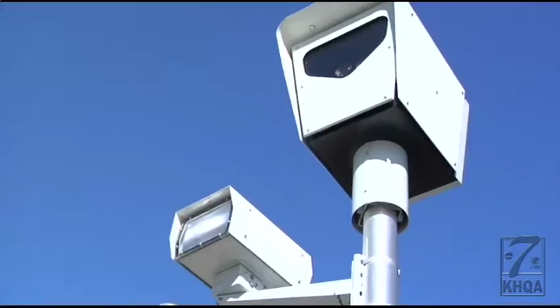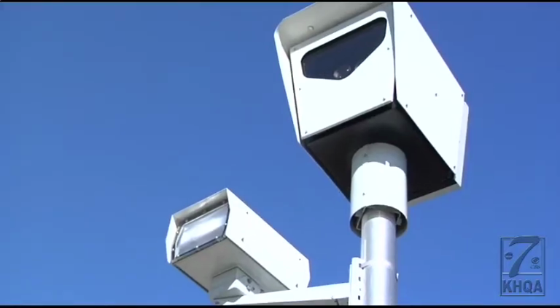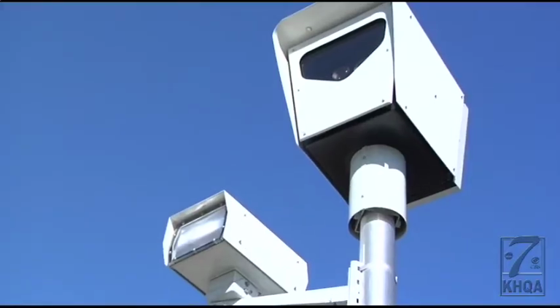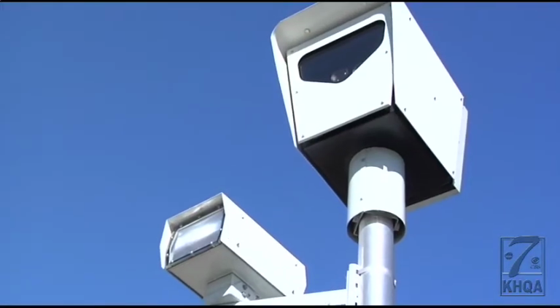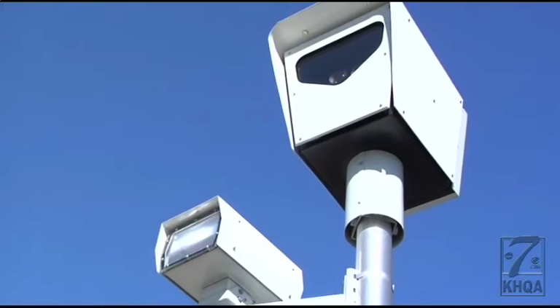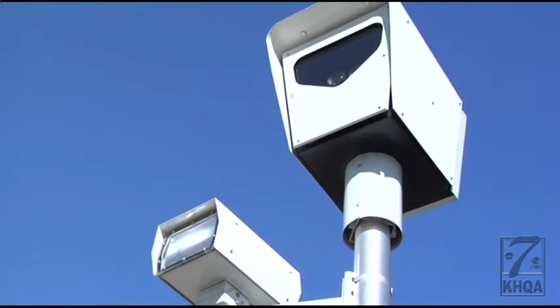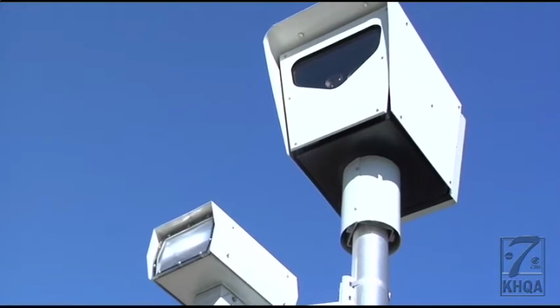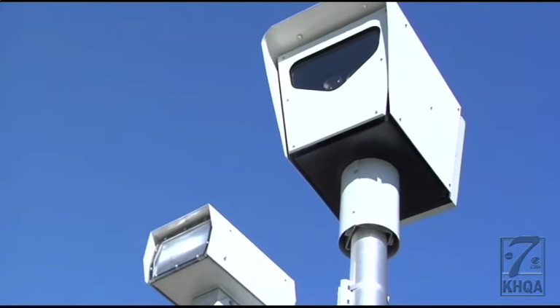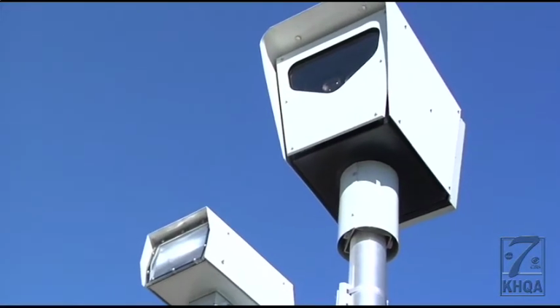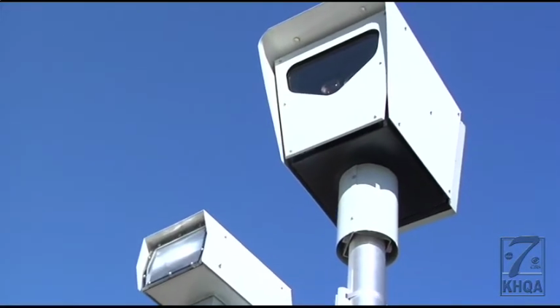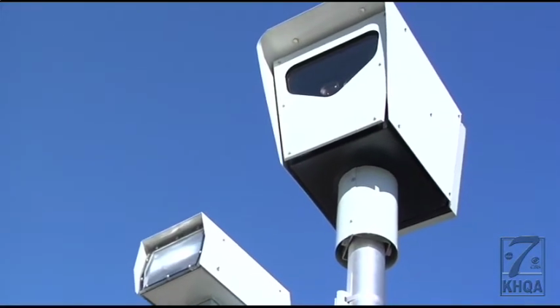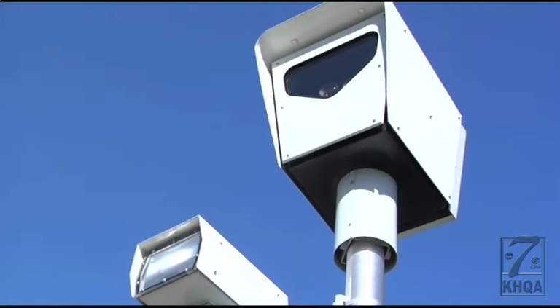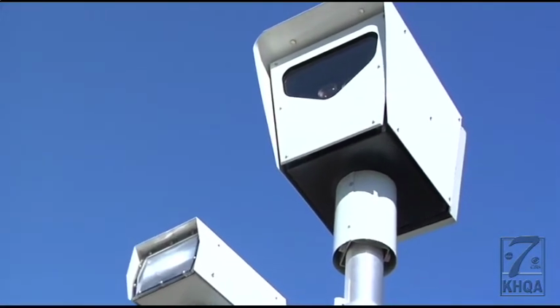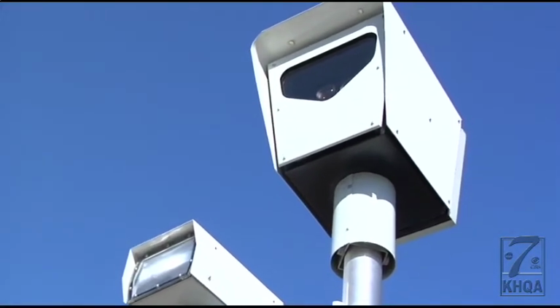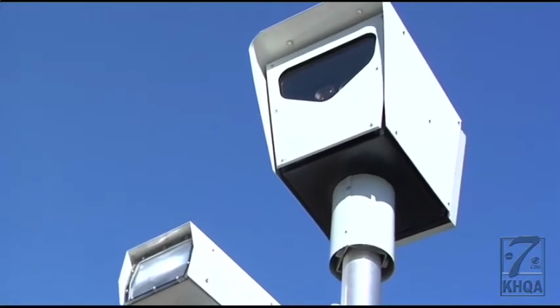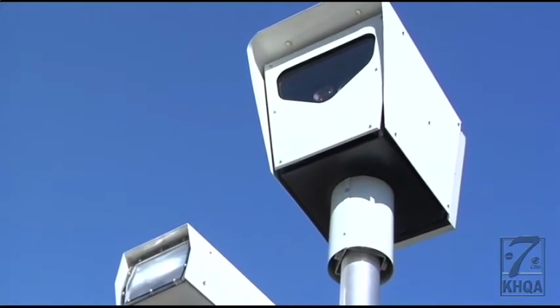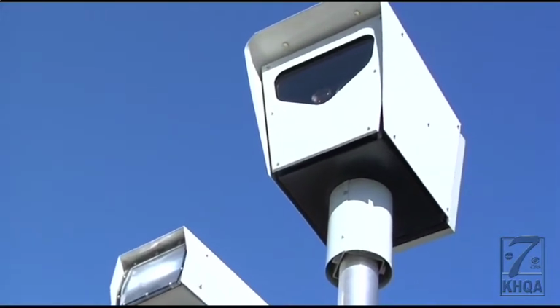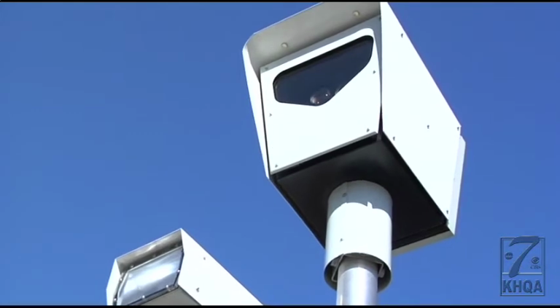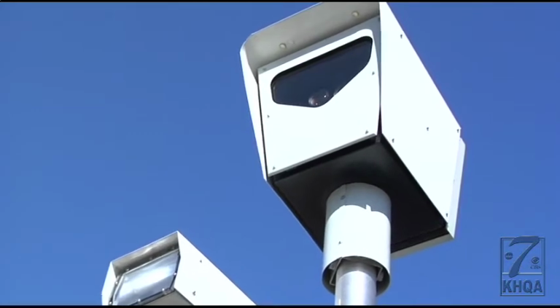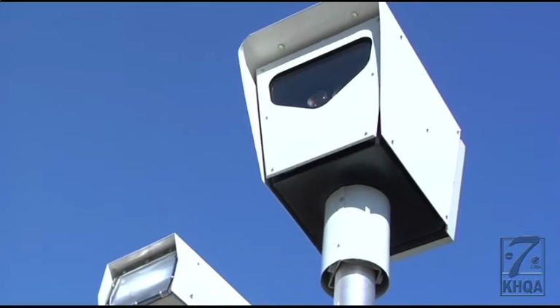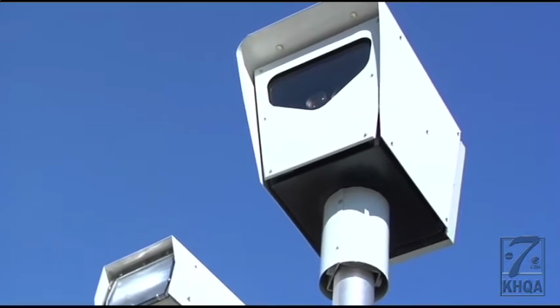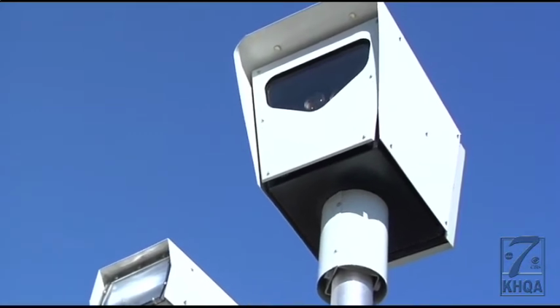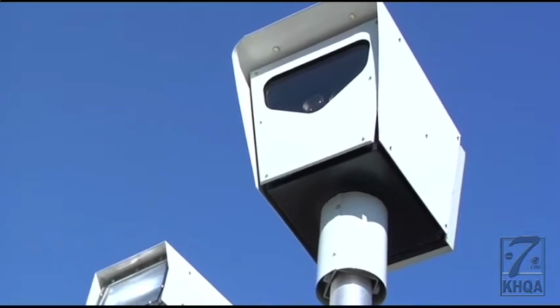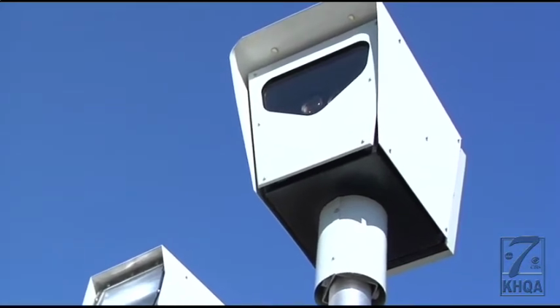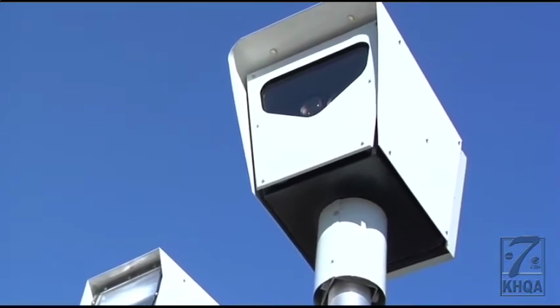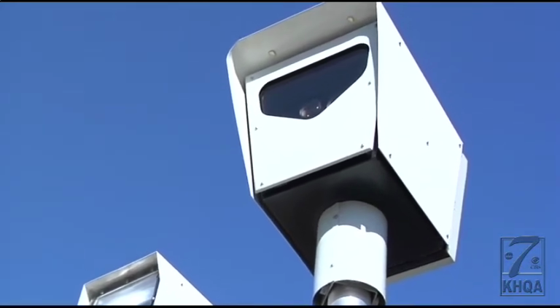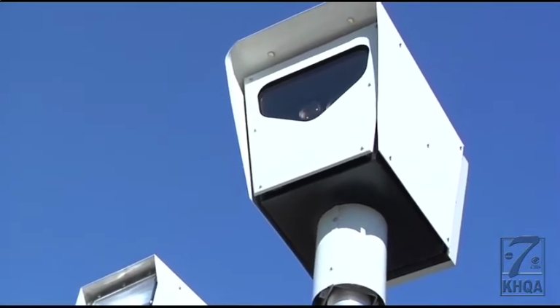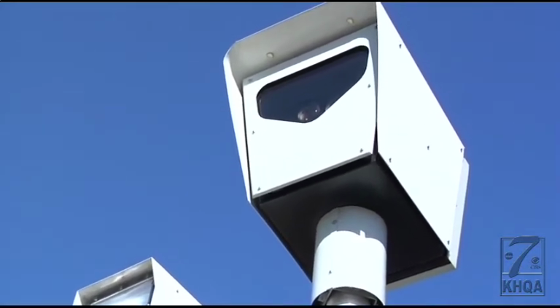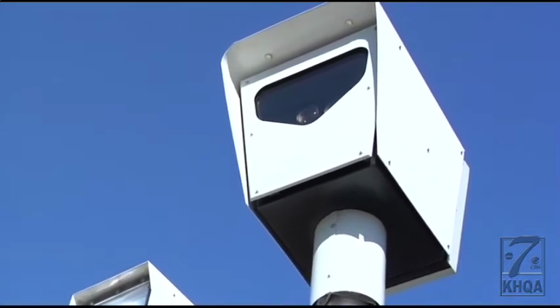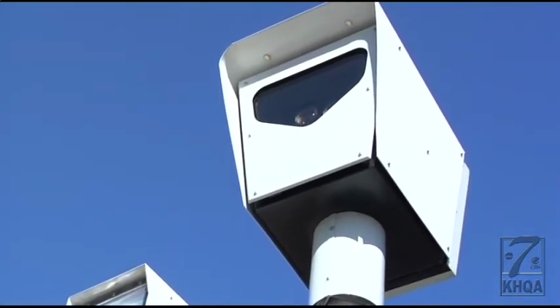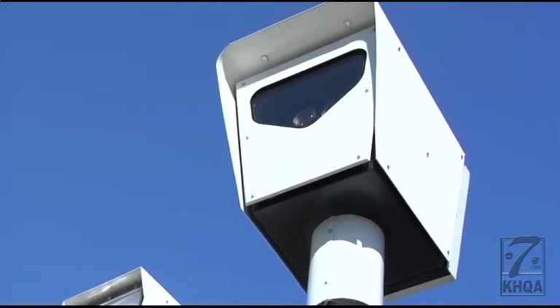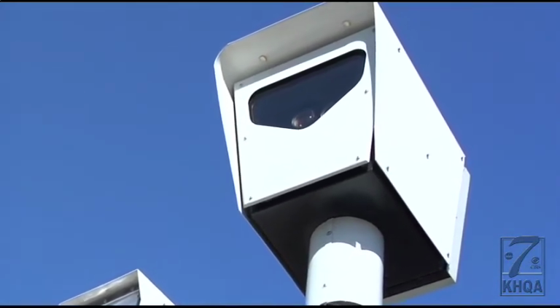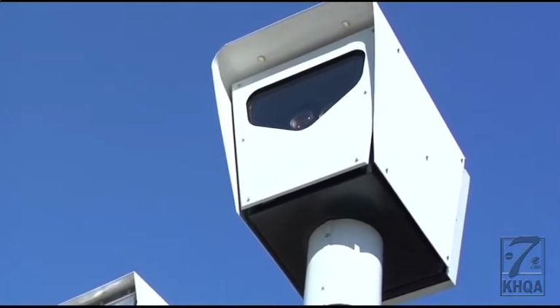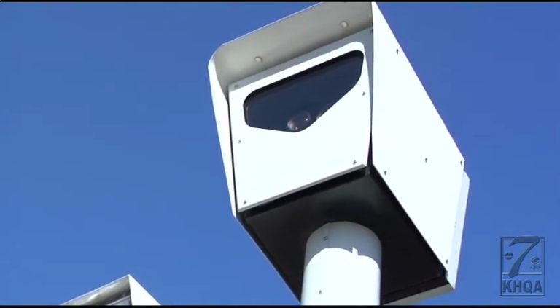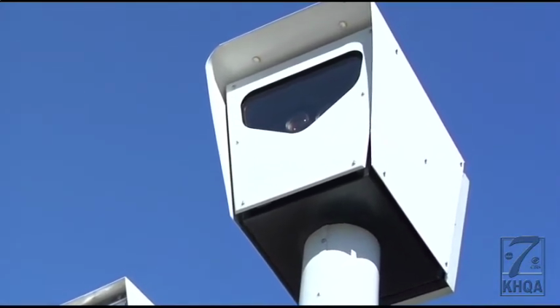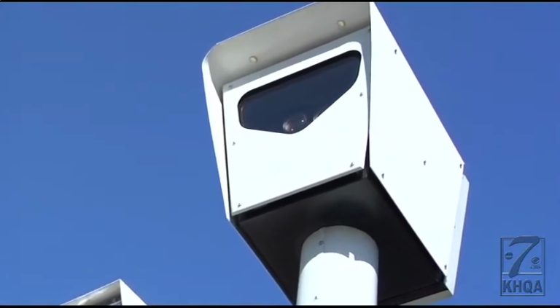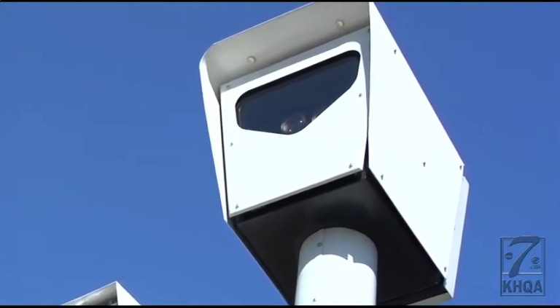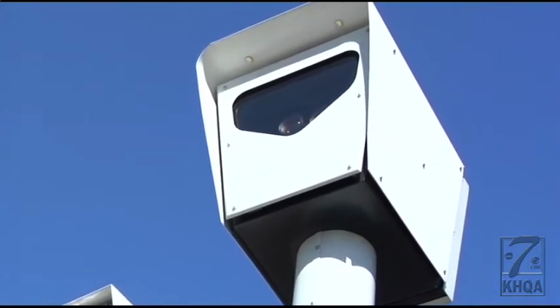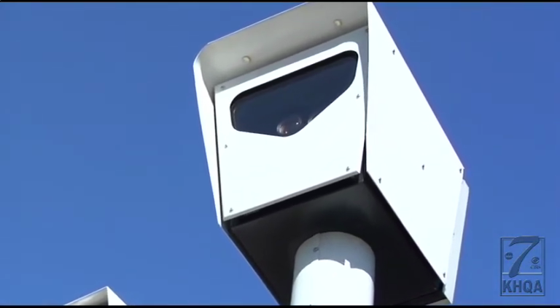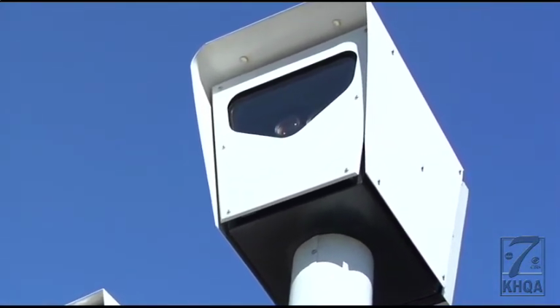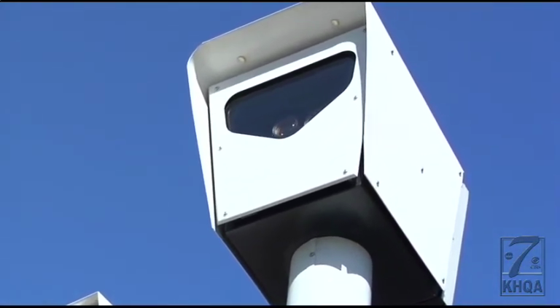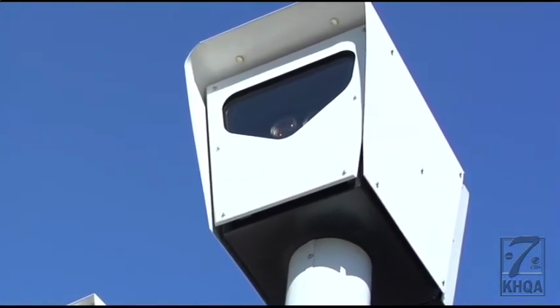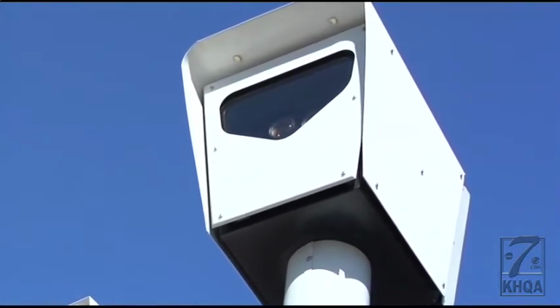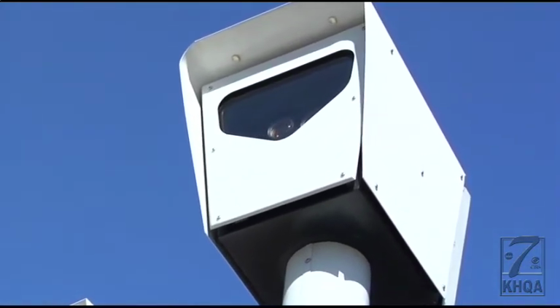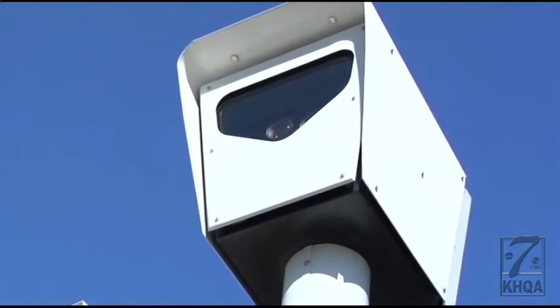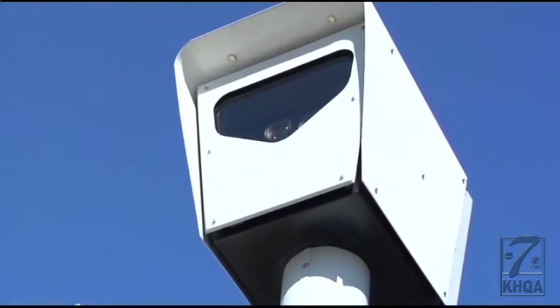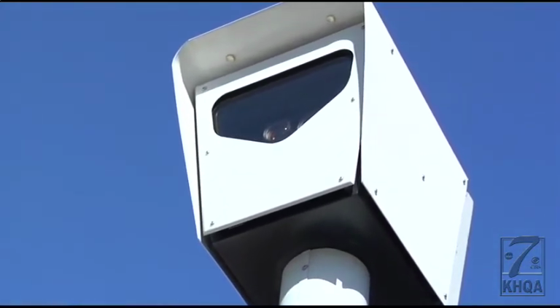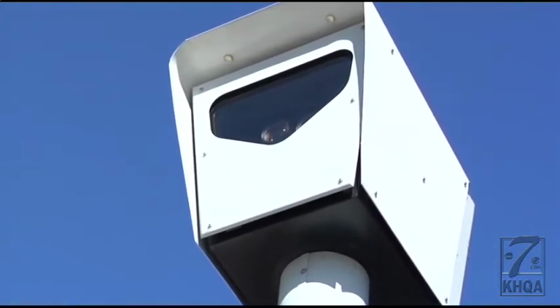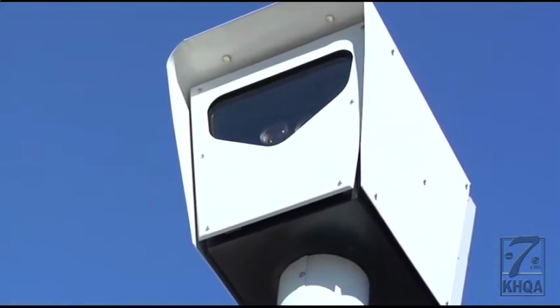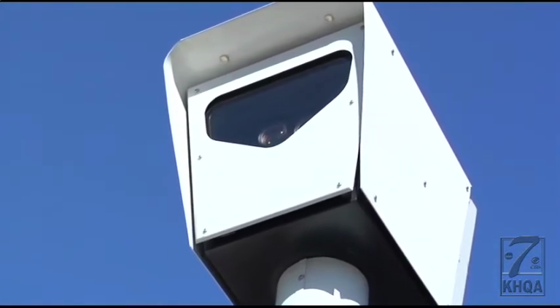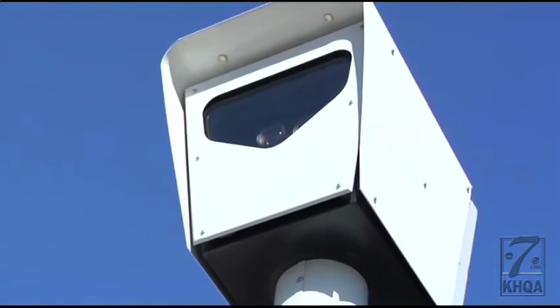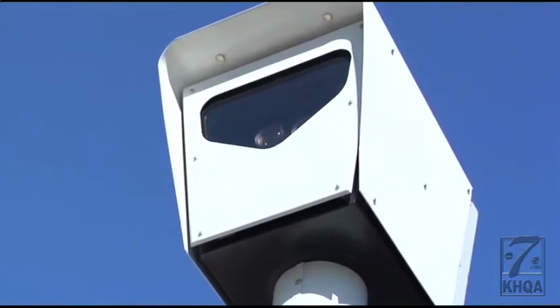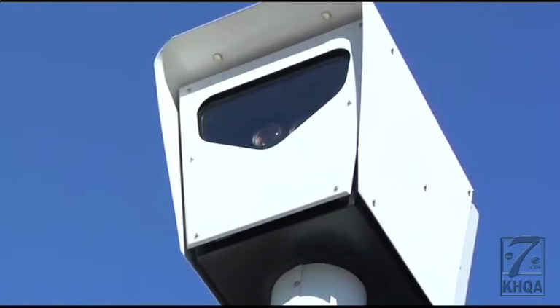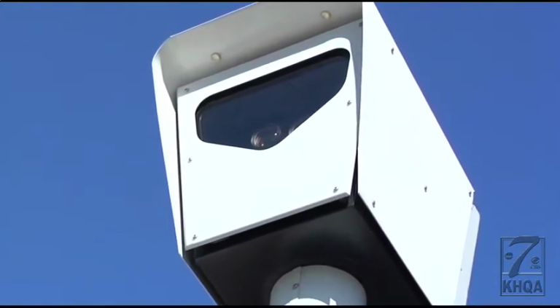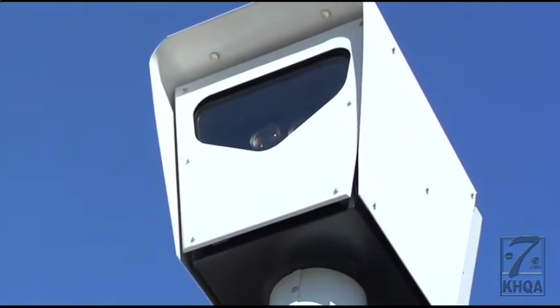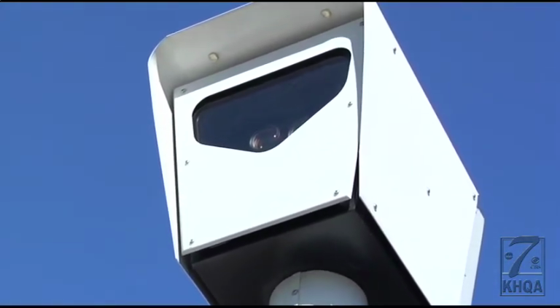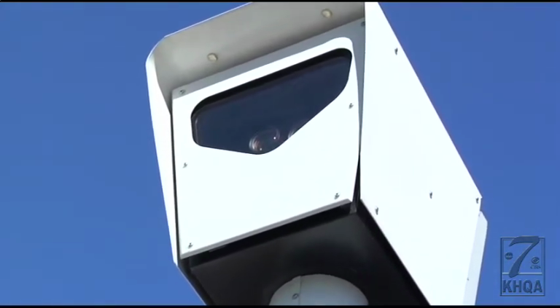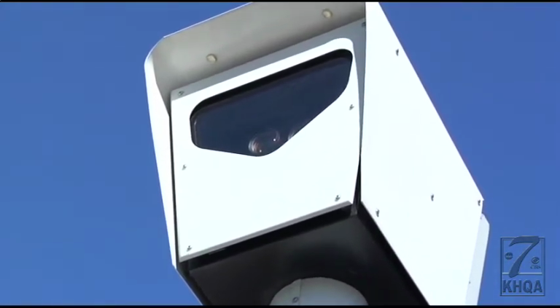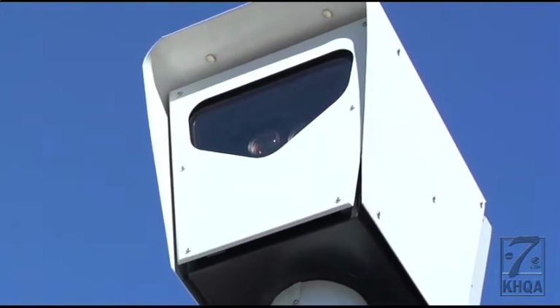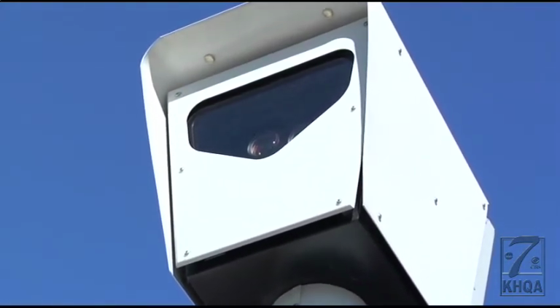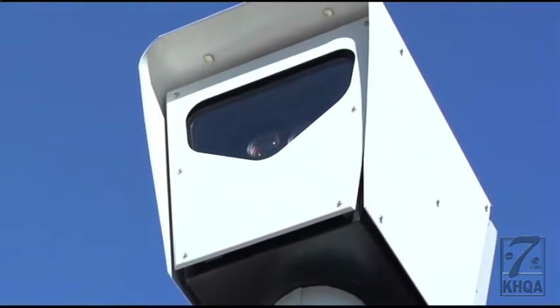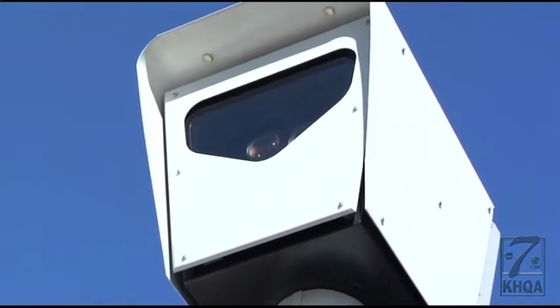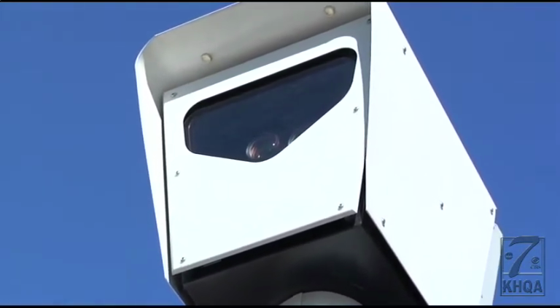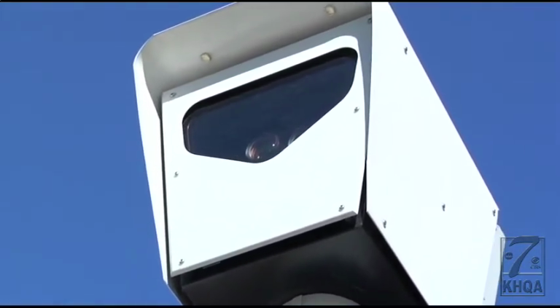There's no timeline on when we may see these cameras back up and flashing. Brooke Hash, KHQA News, Hannibal.